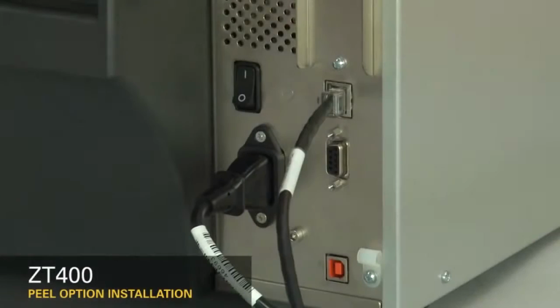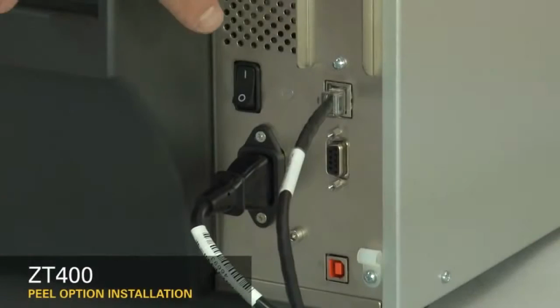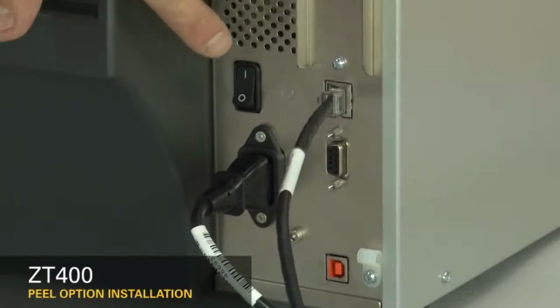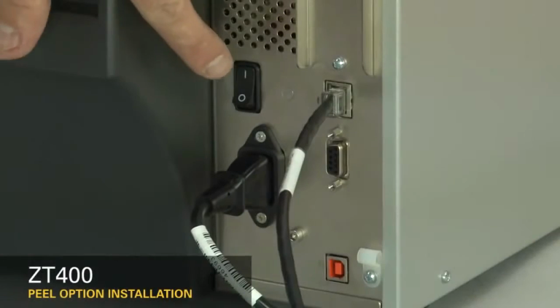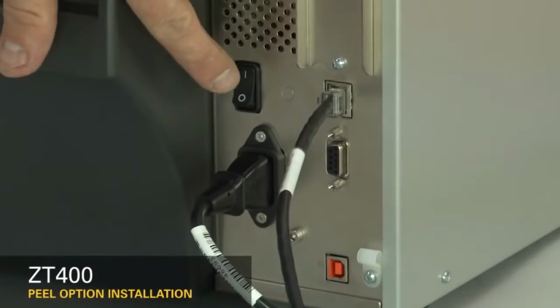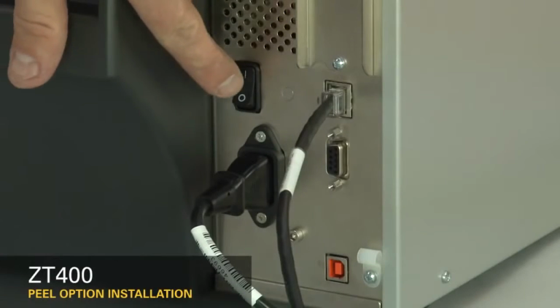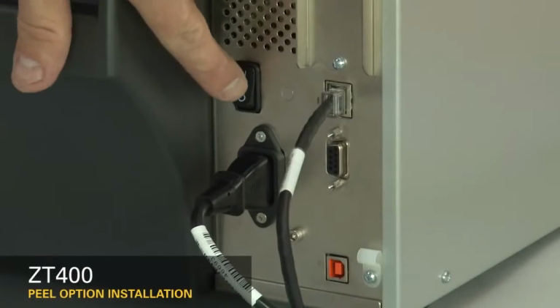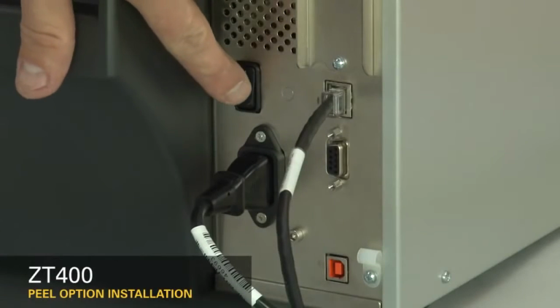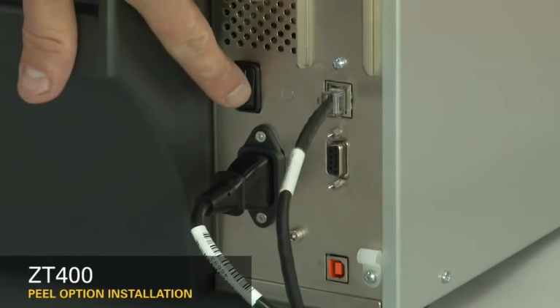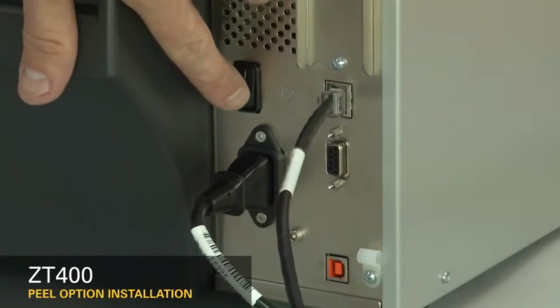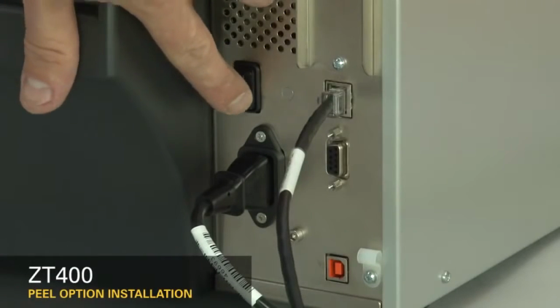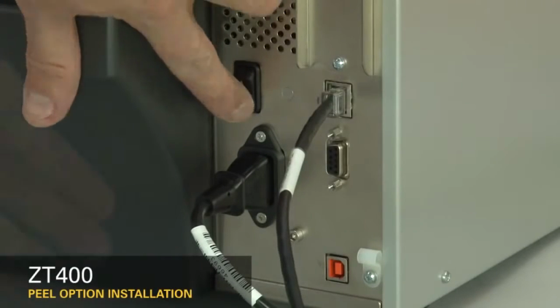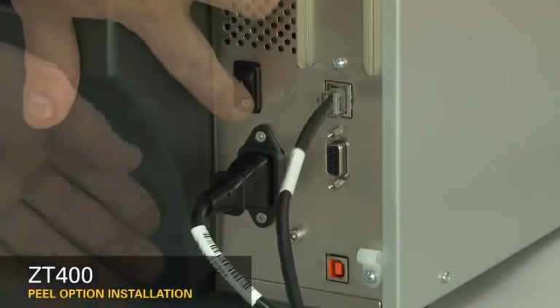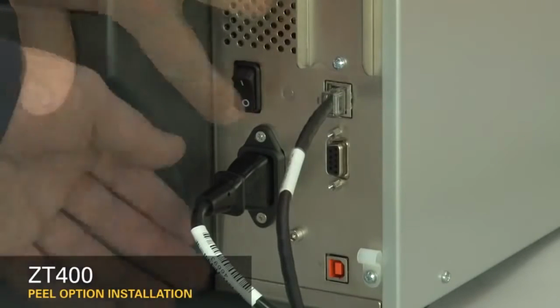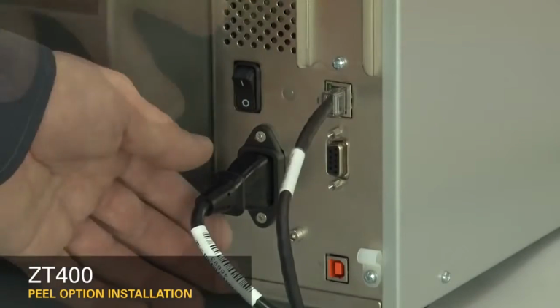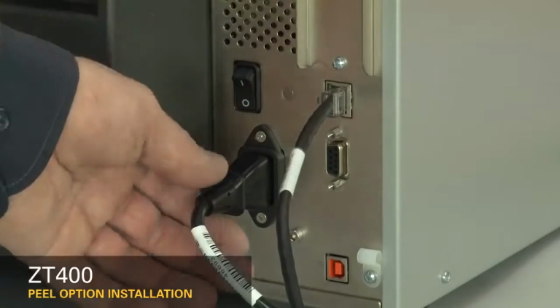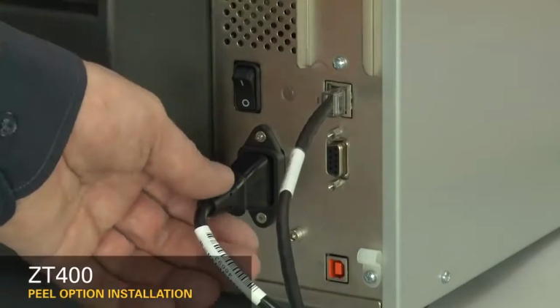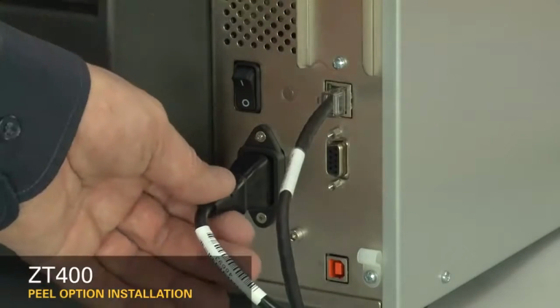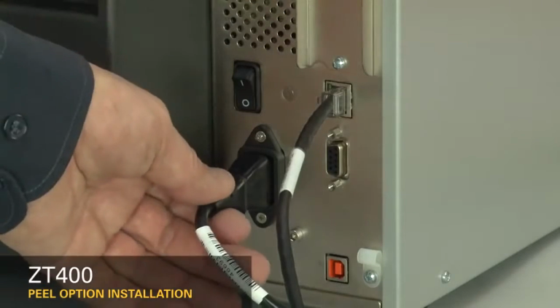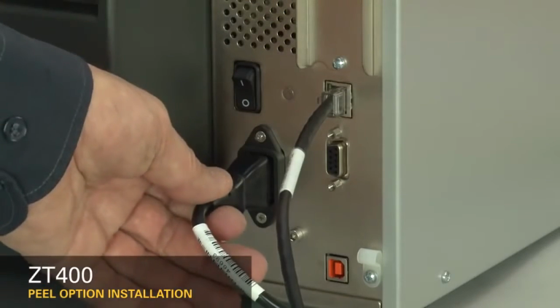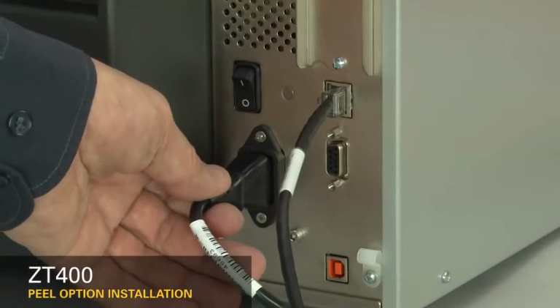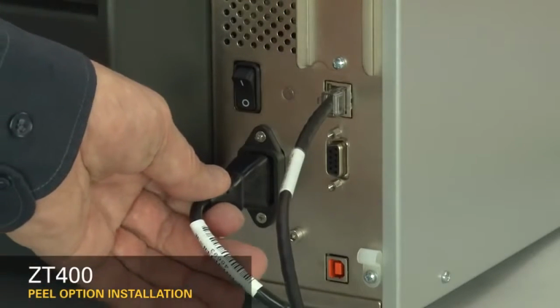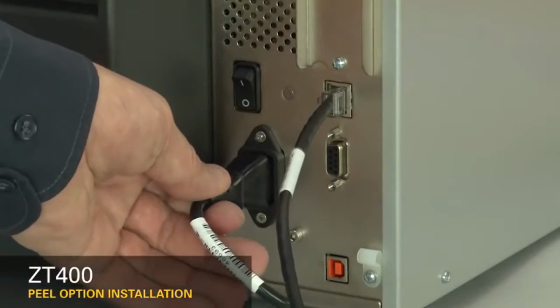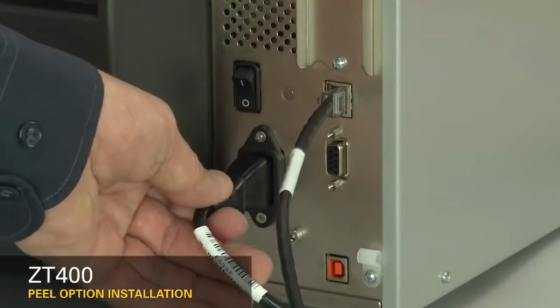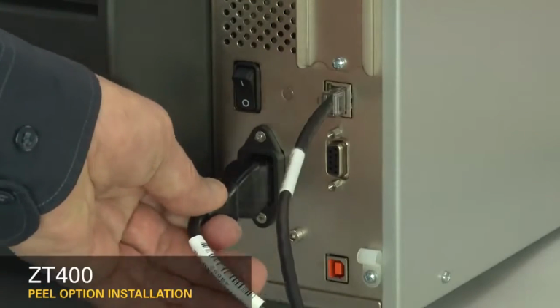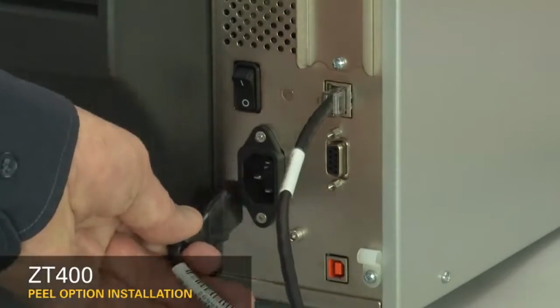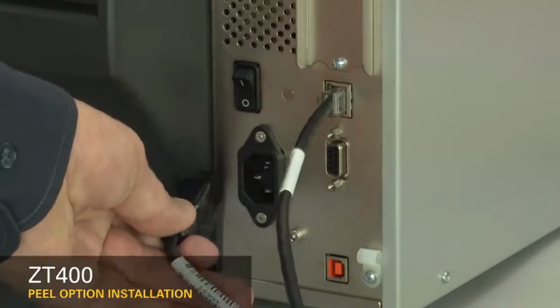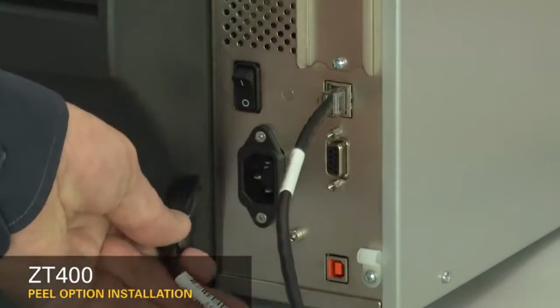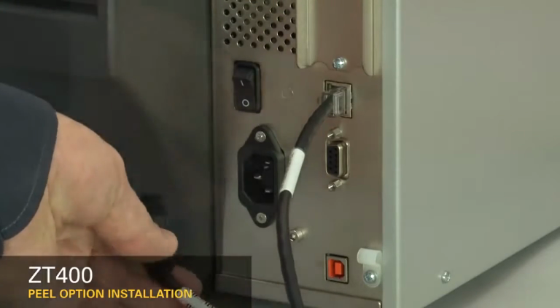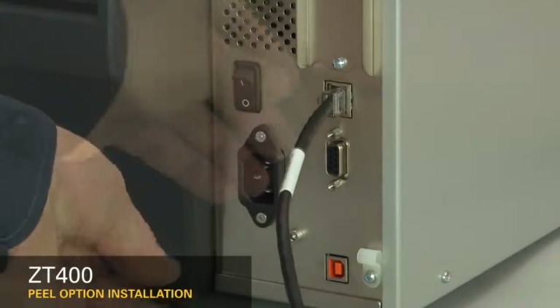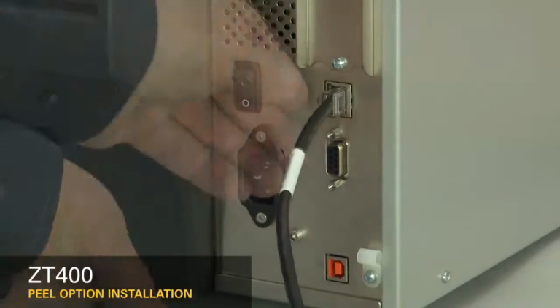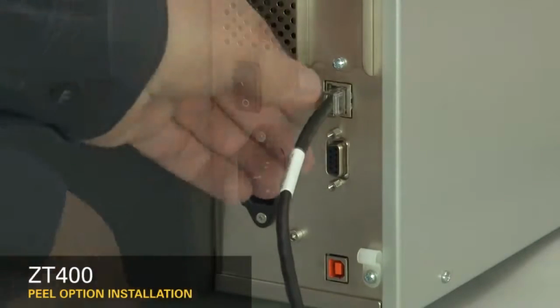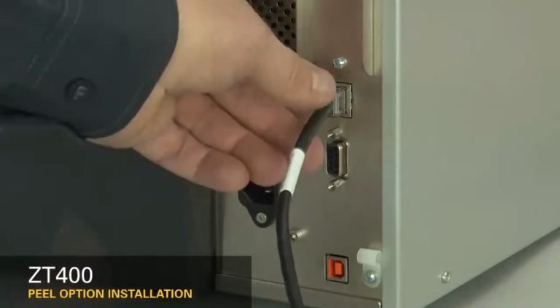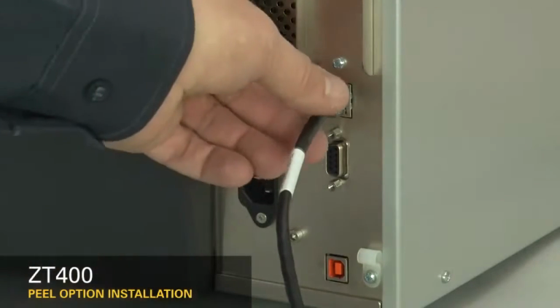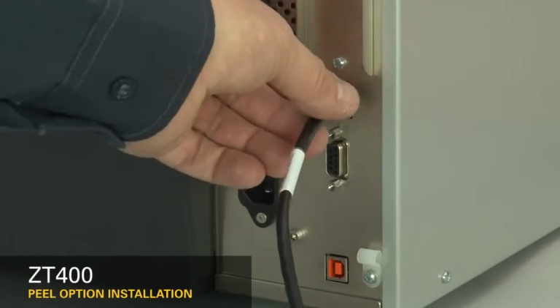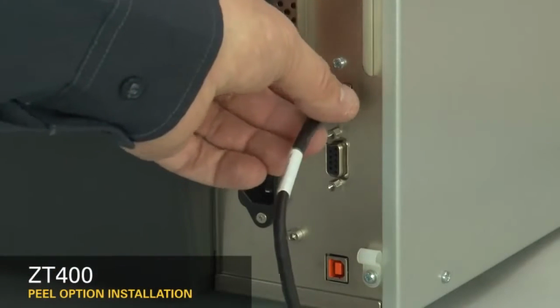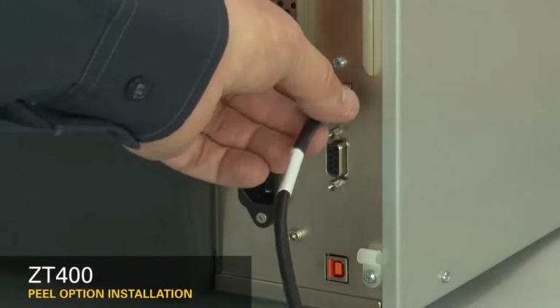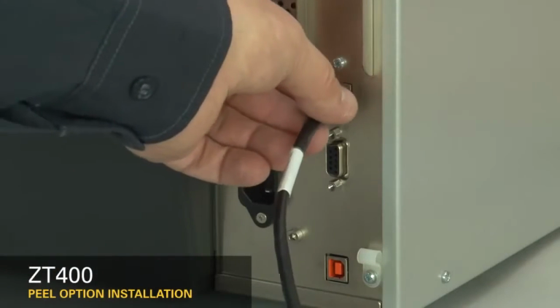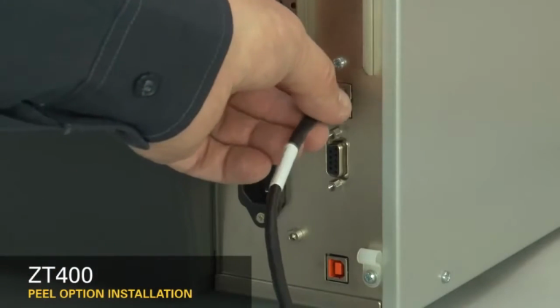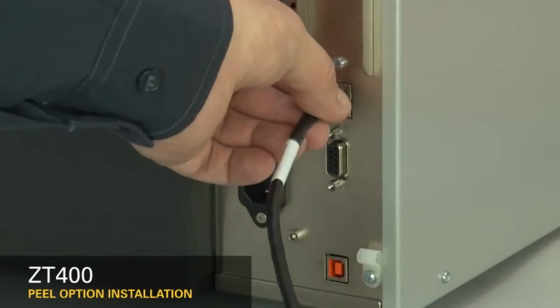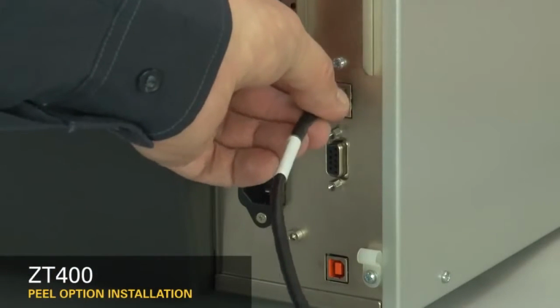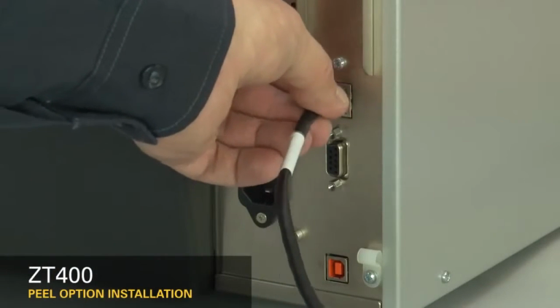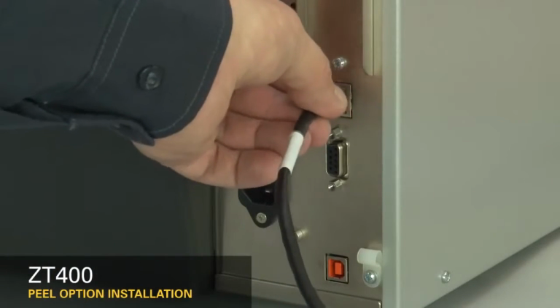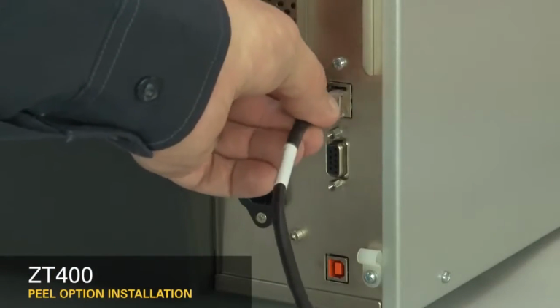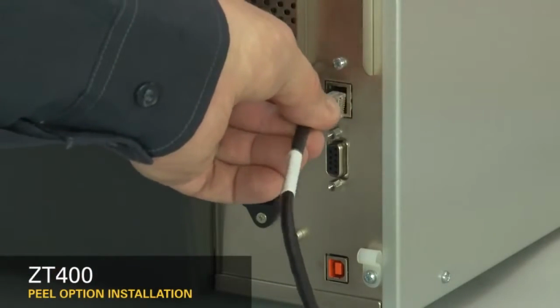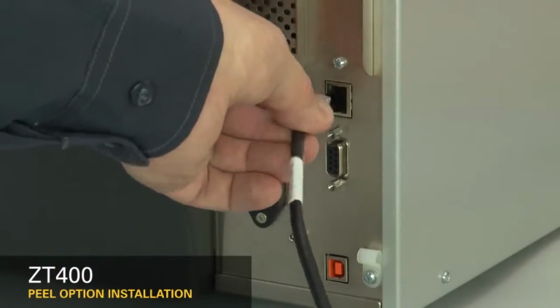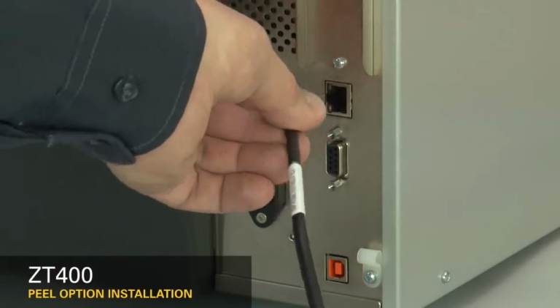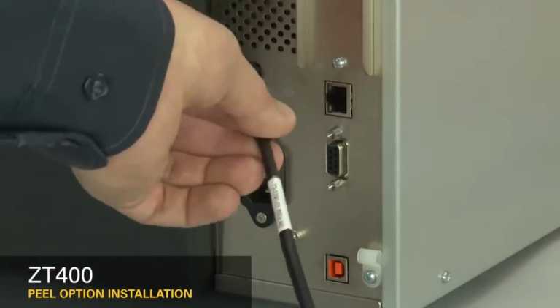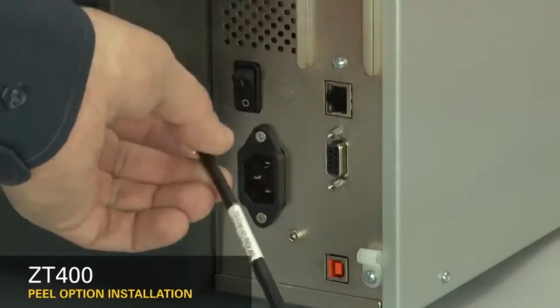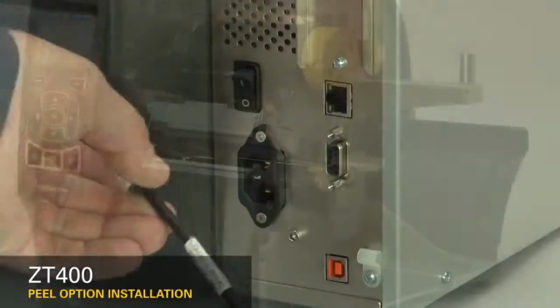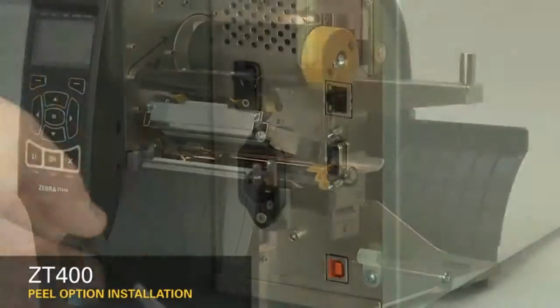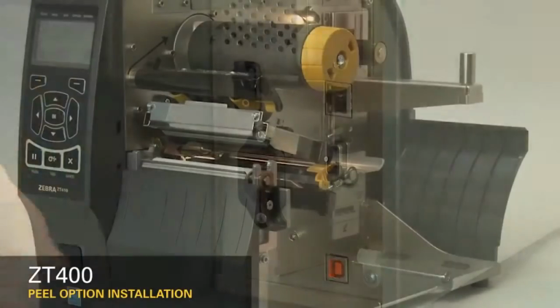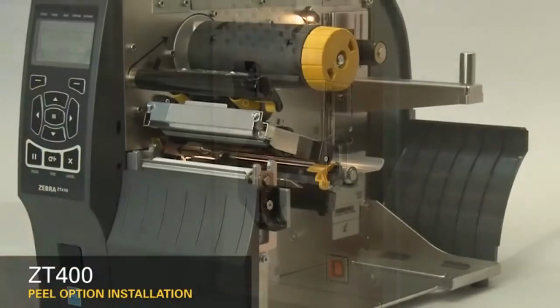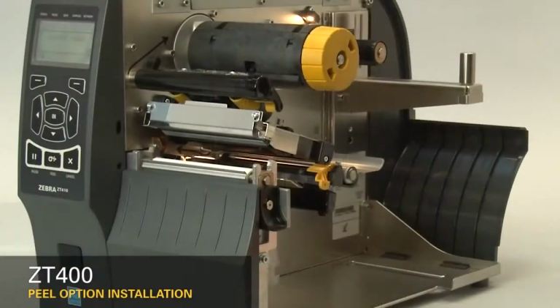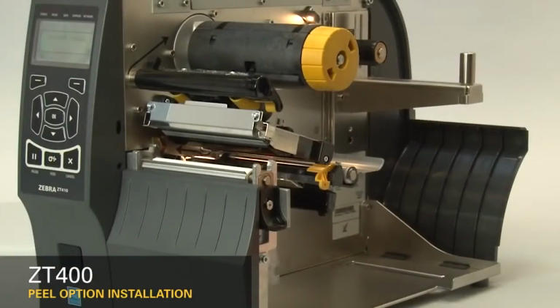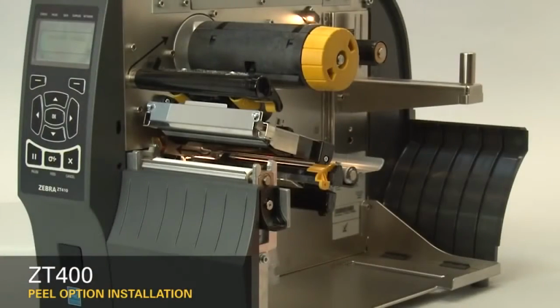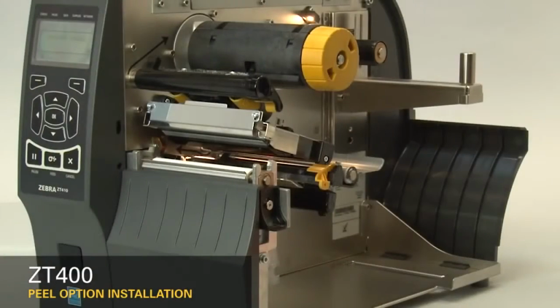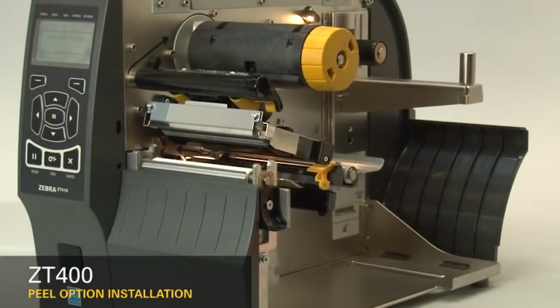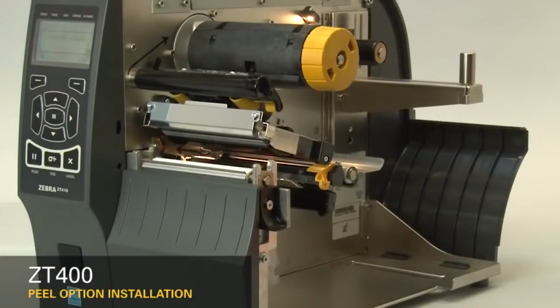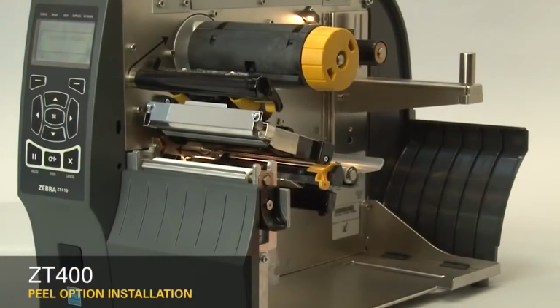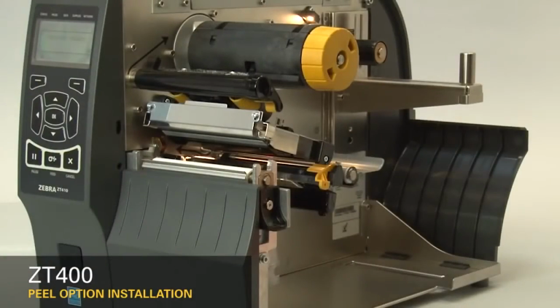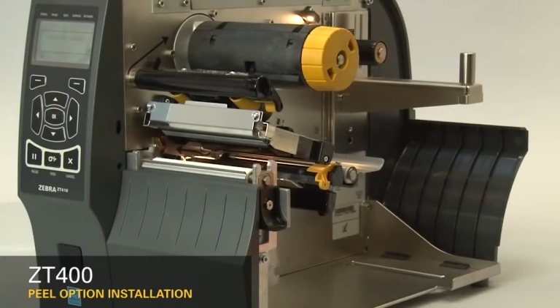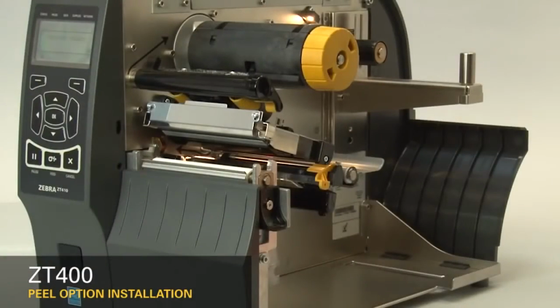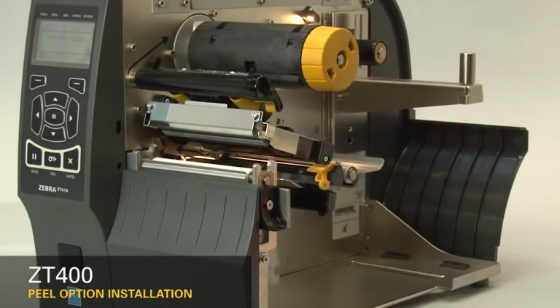Turn off the printer and disconnect the power cord and data cables. Remove the media and ribbon.